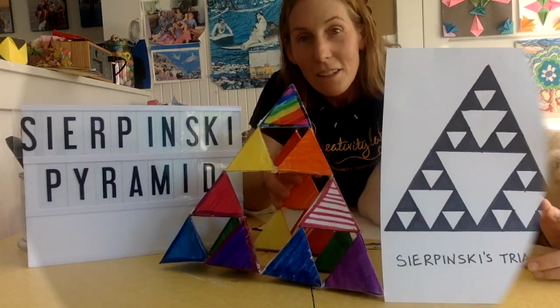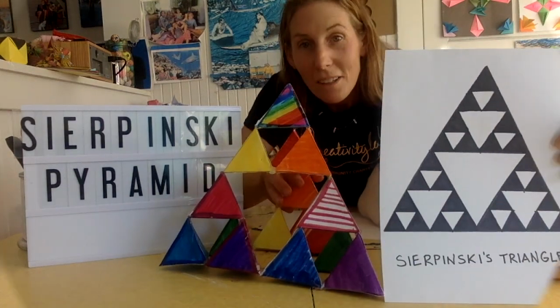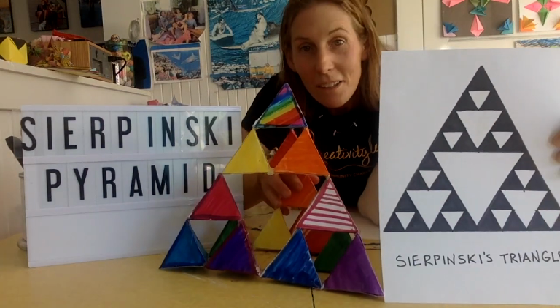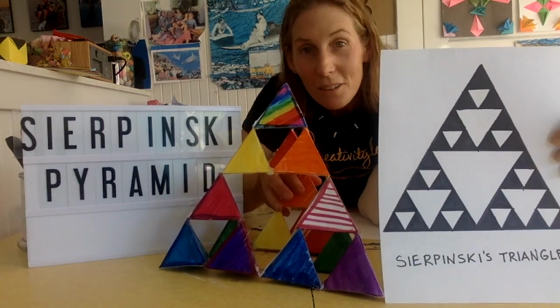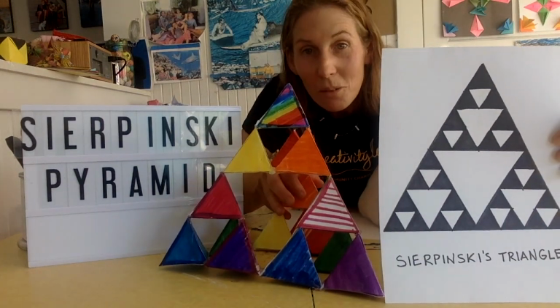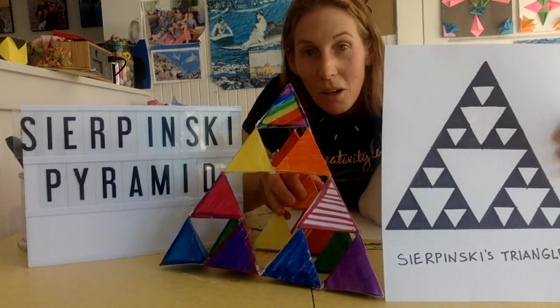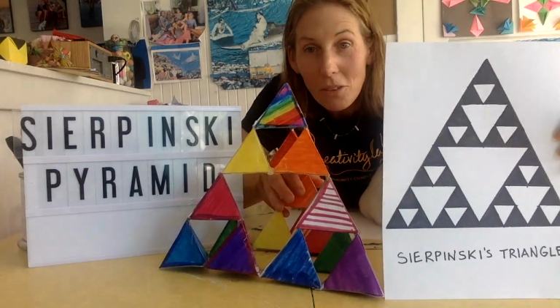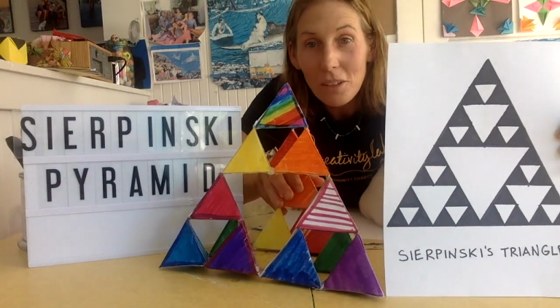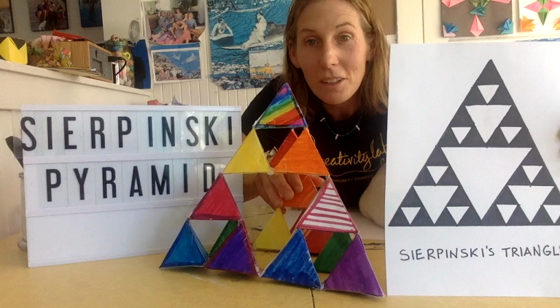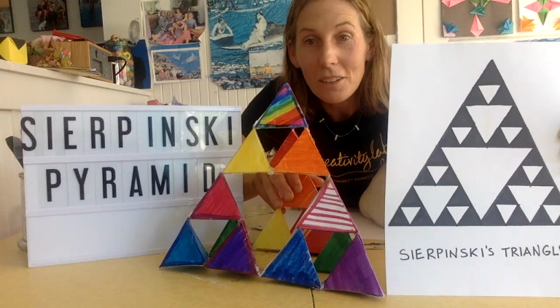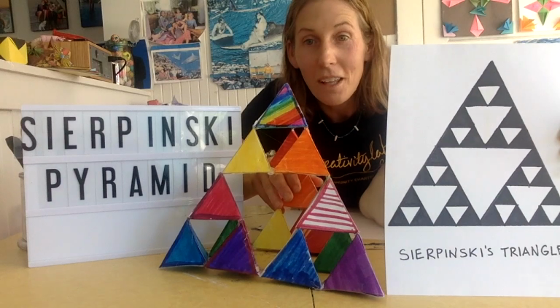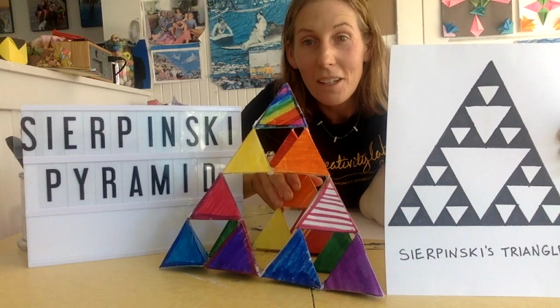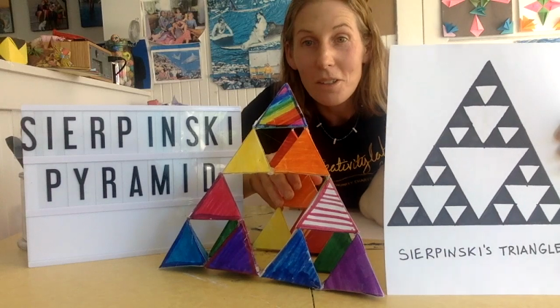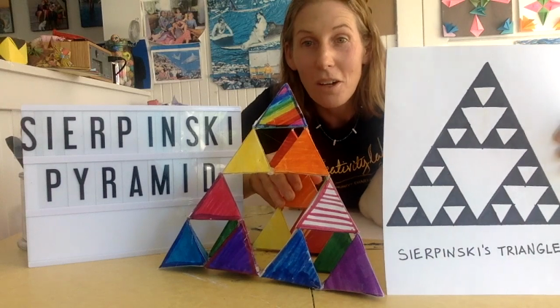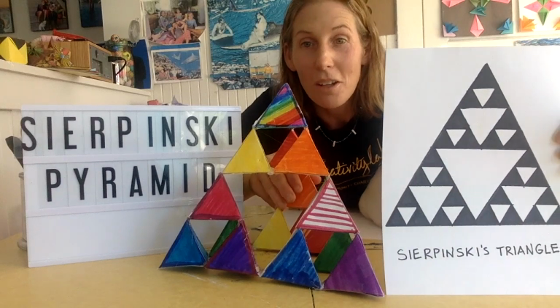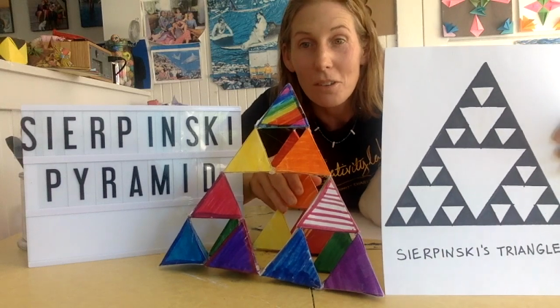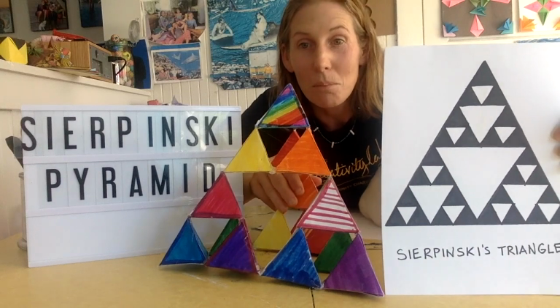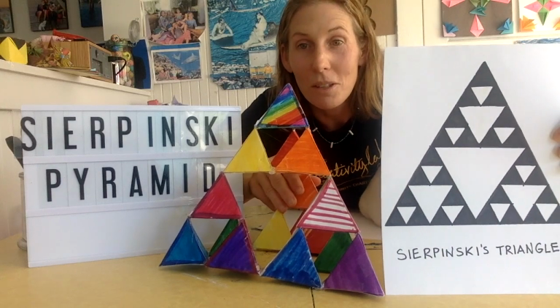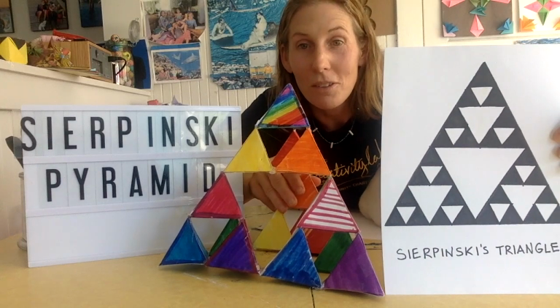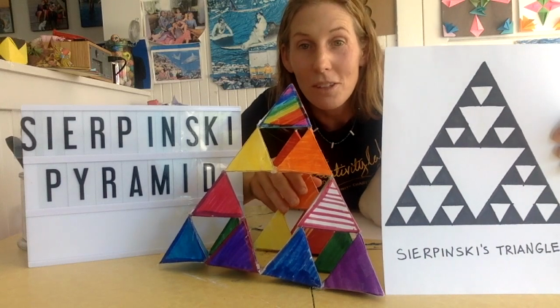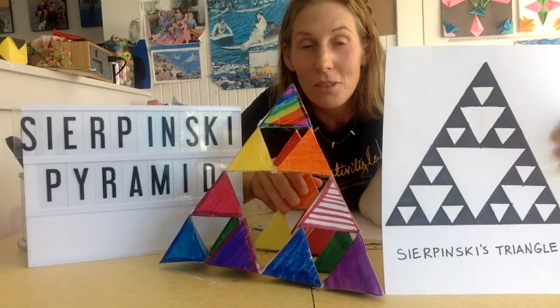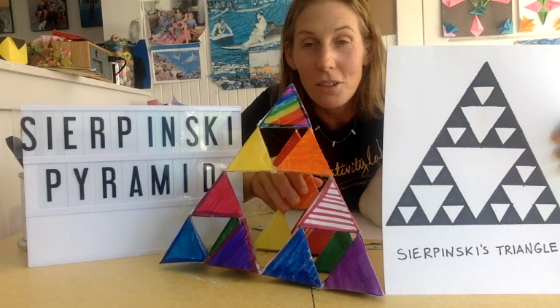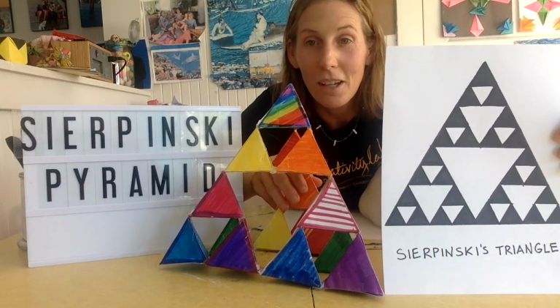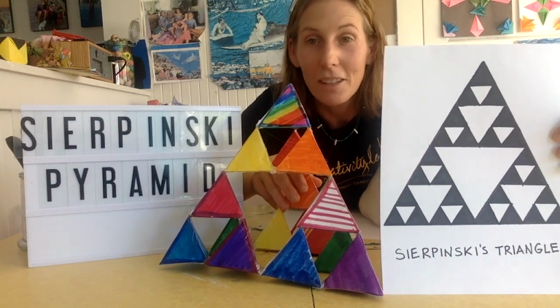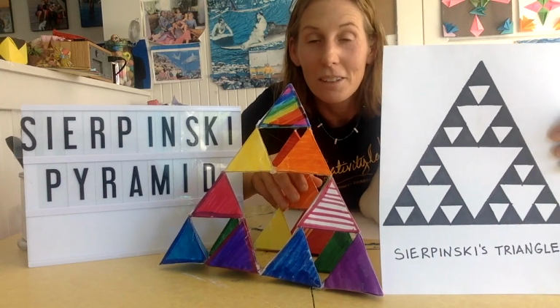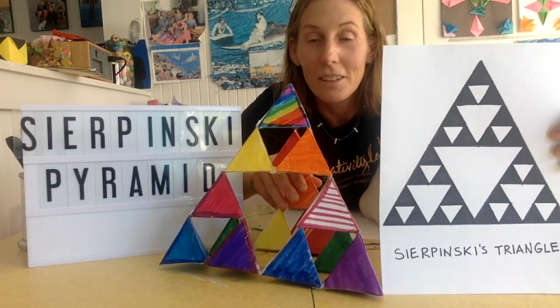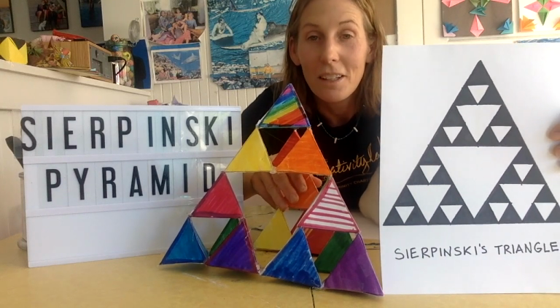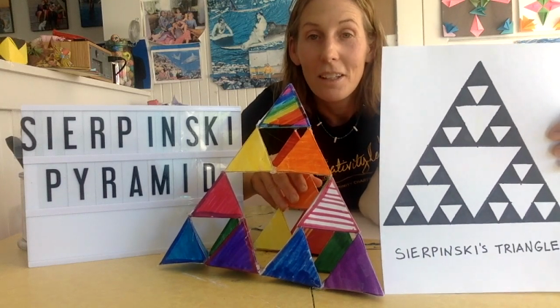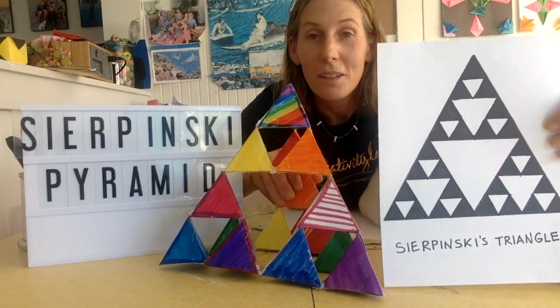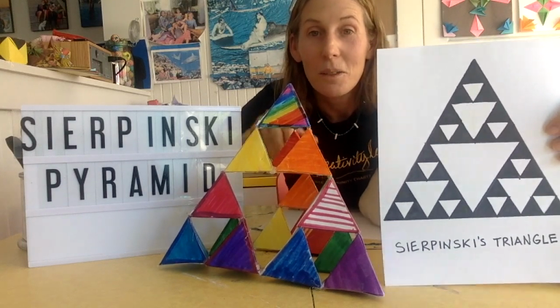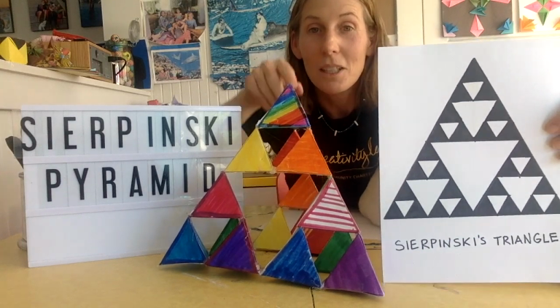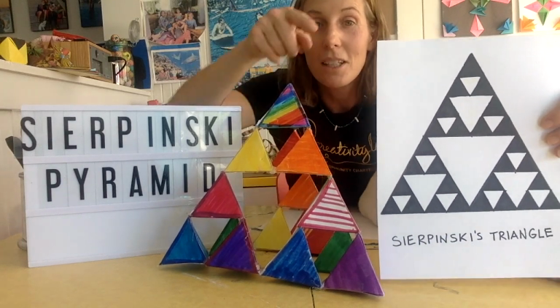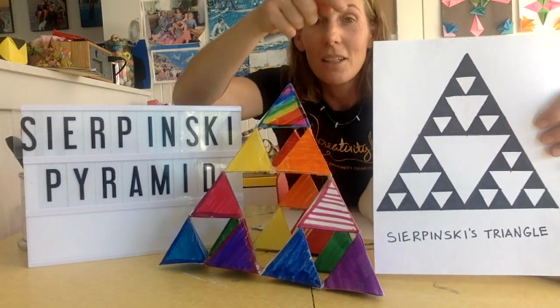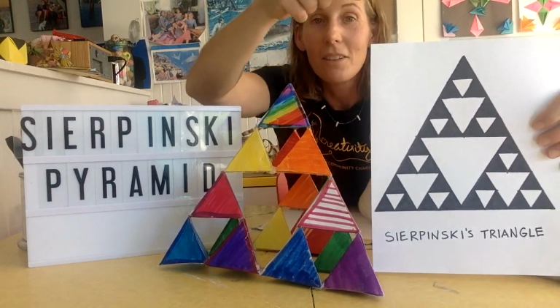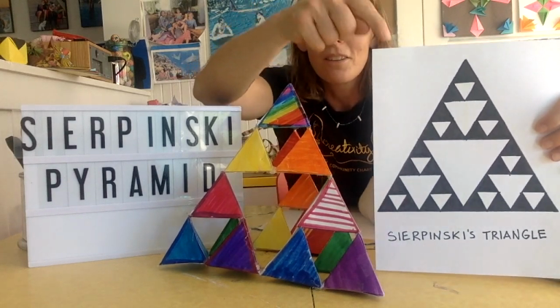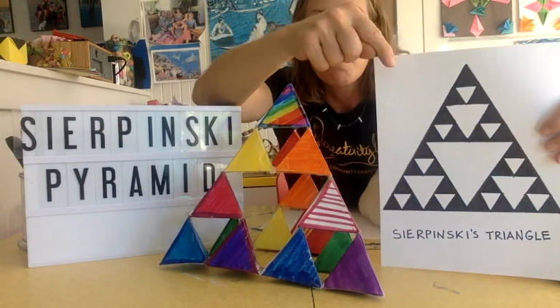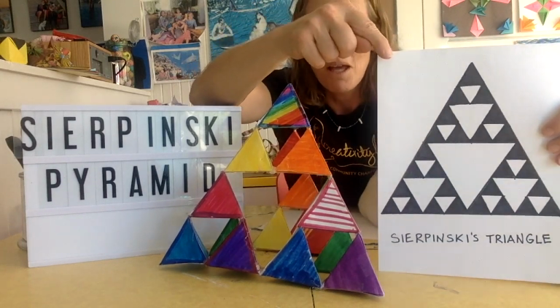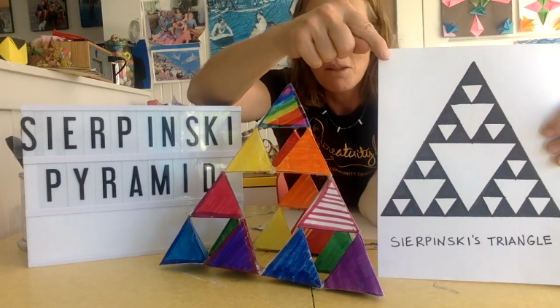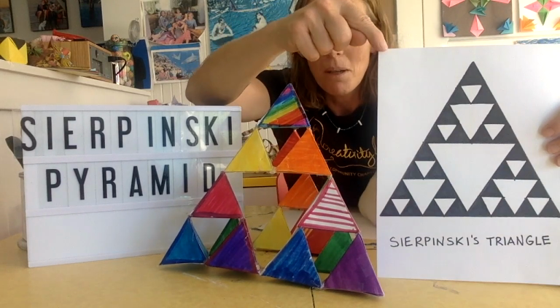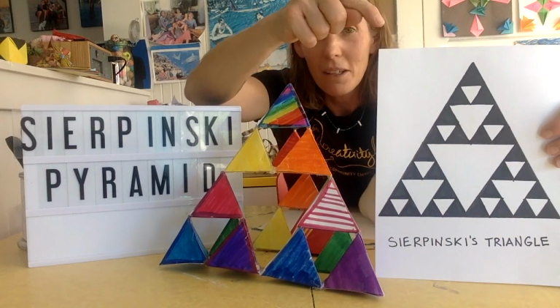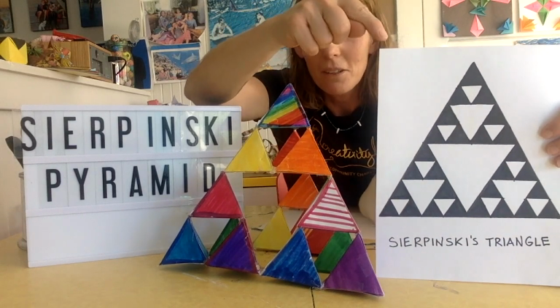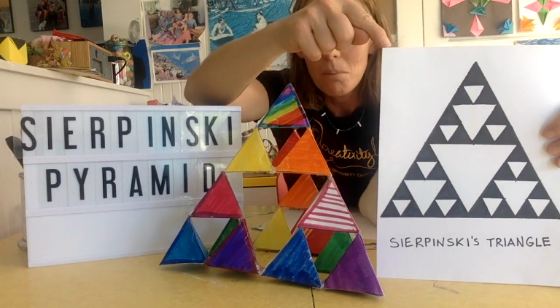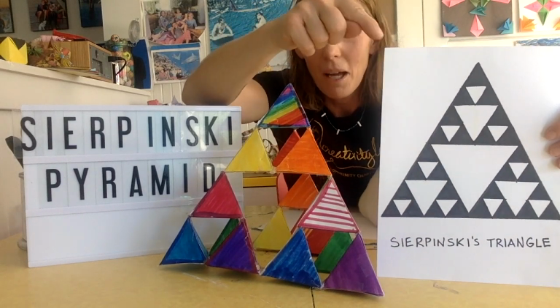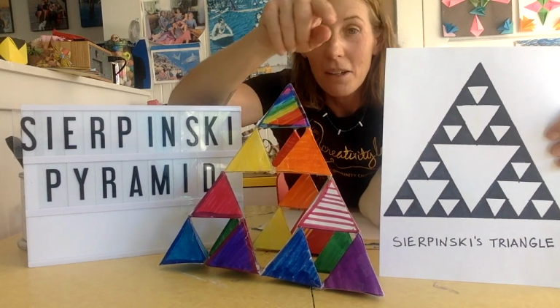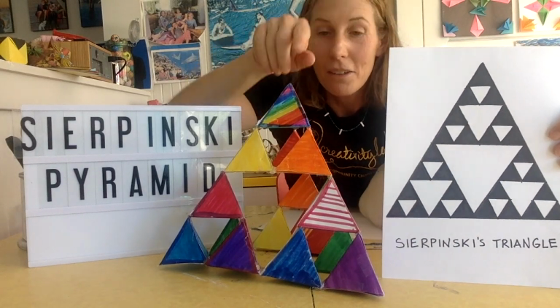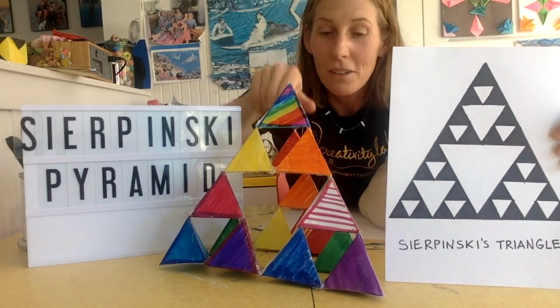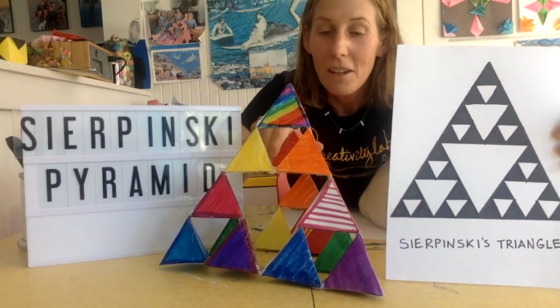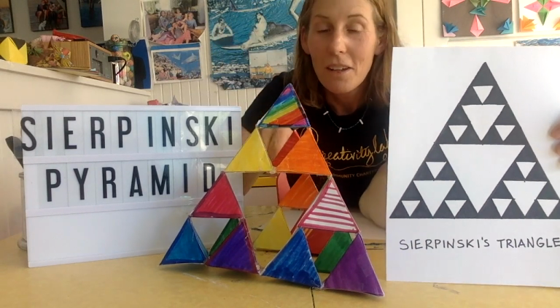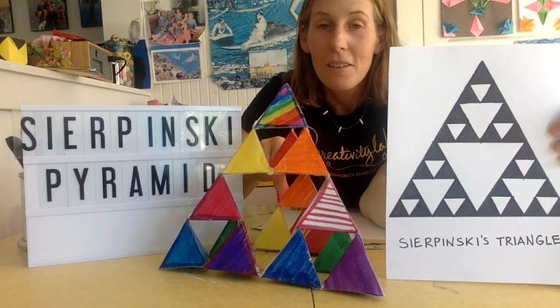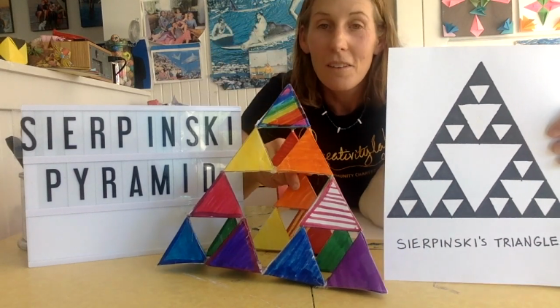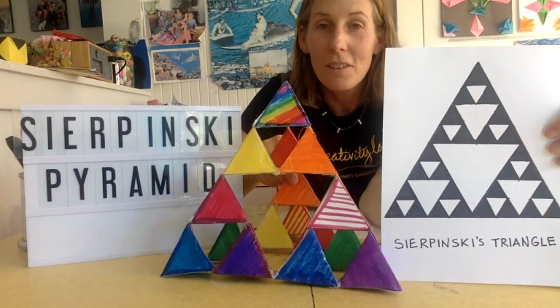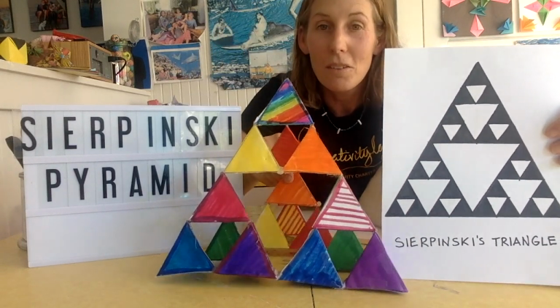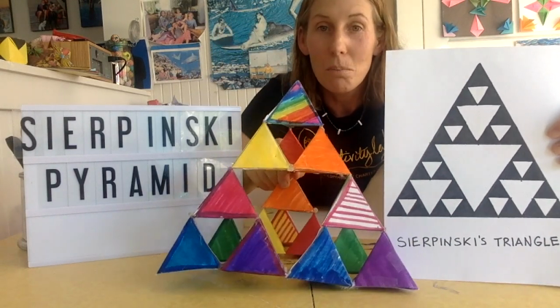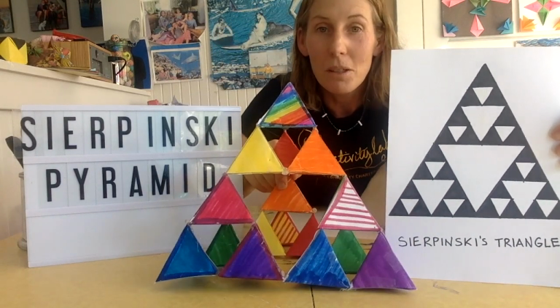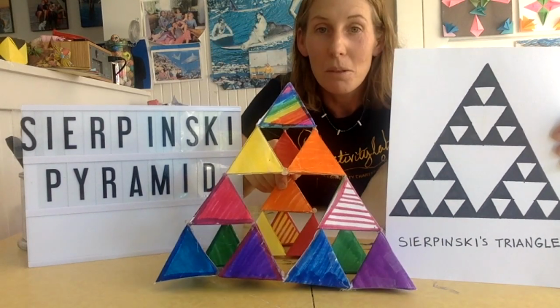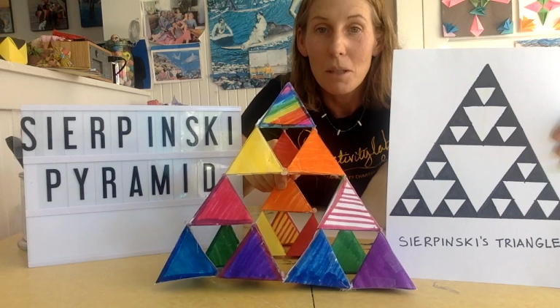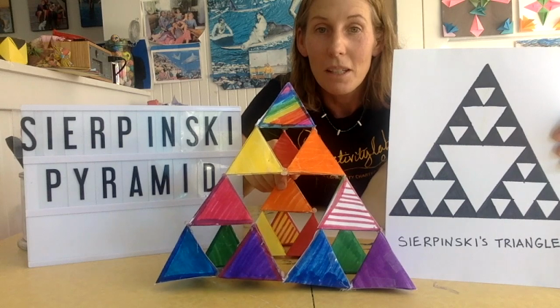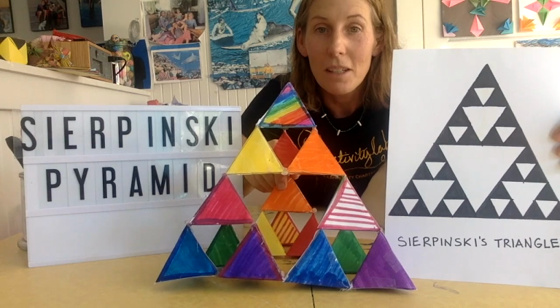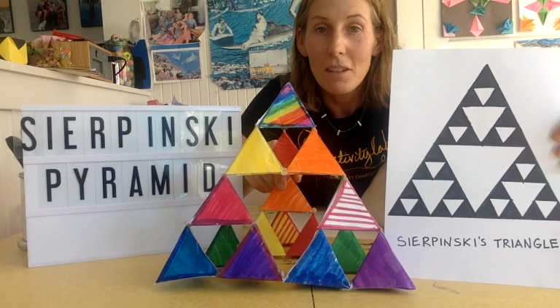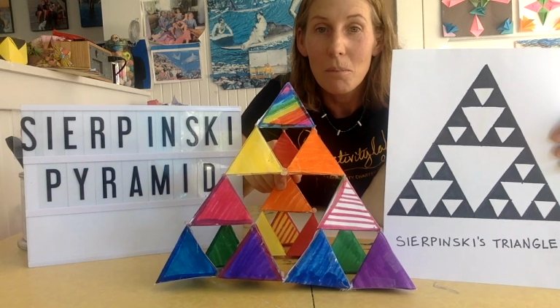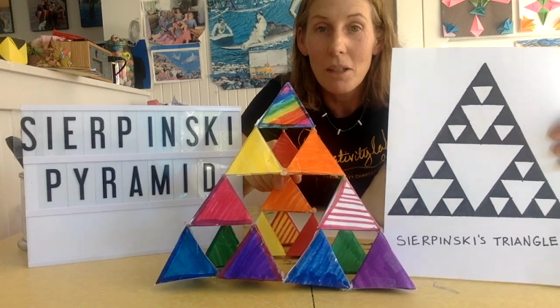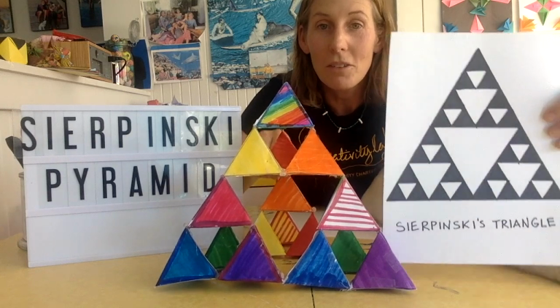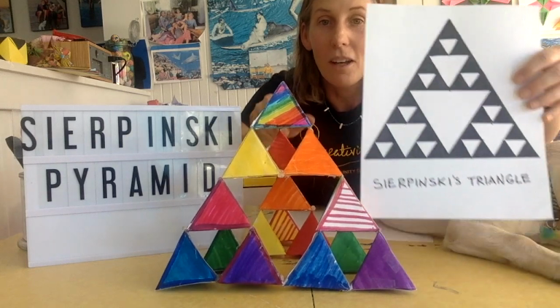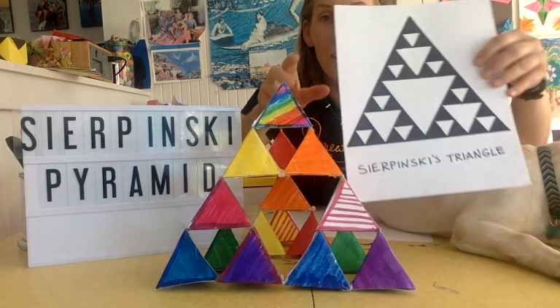We're also going to learn how to draw Sierpinski's Triangle, which is the mathematical pattern that this pyramid is based on.